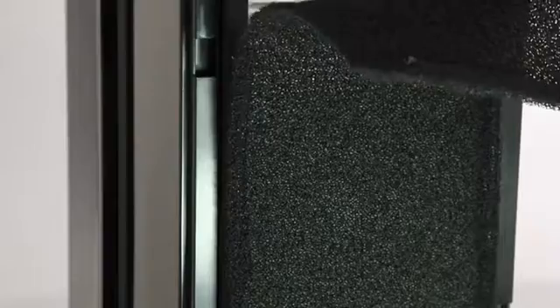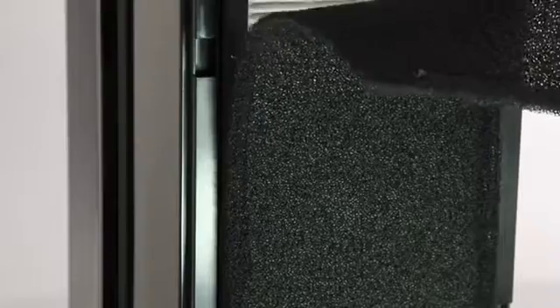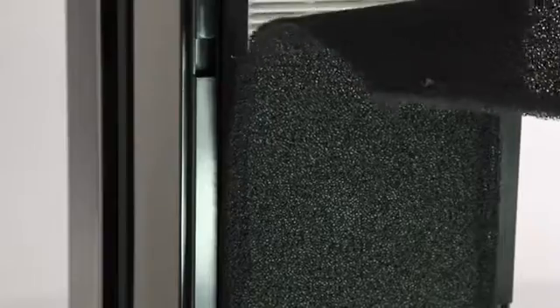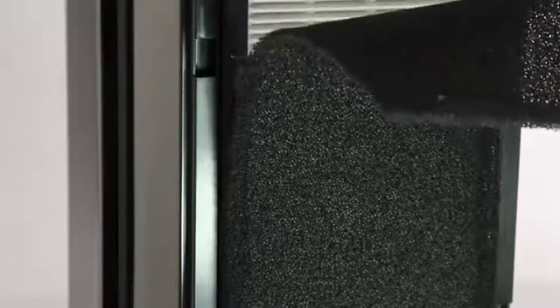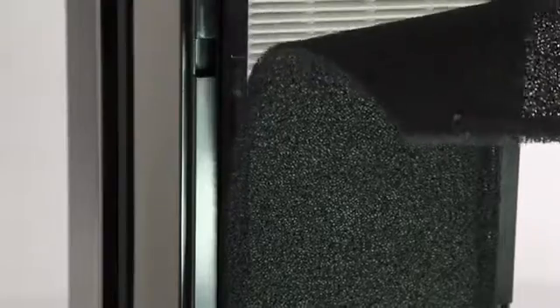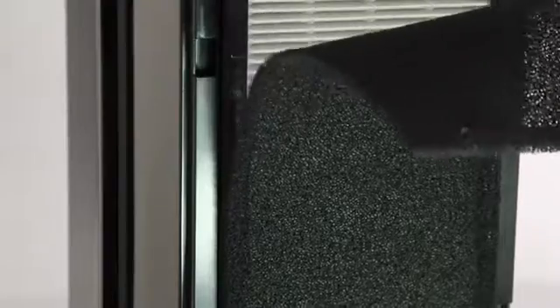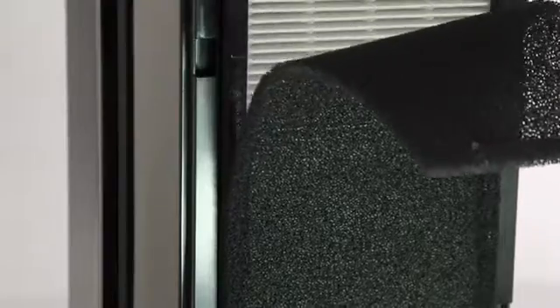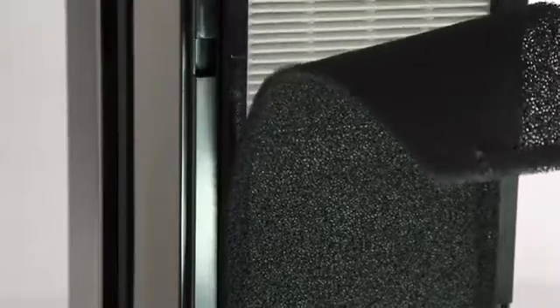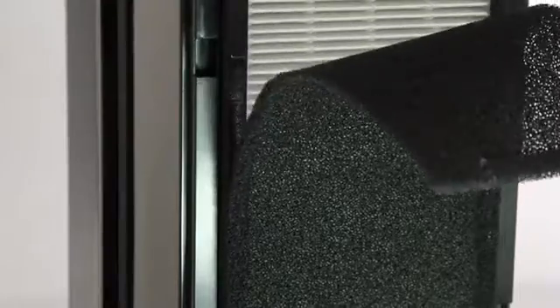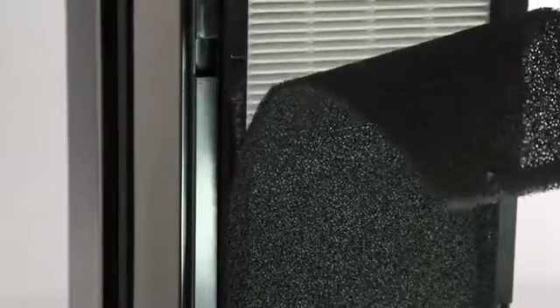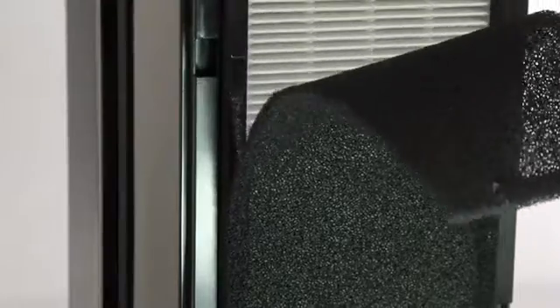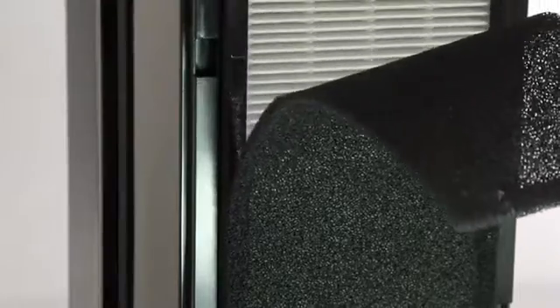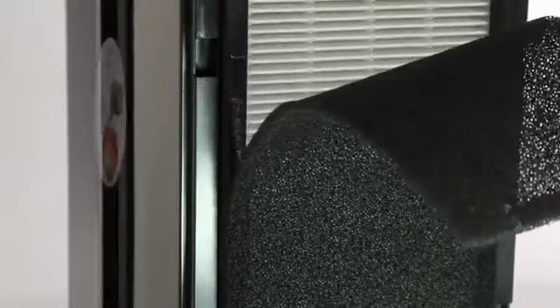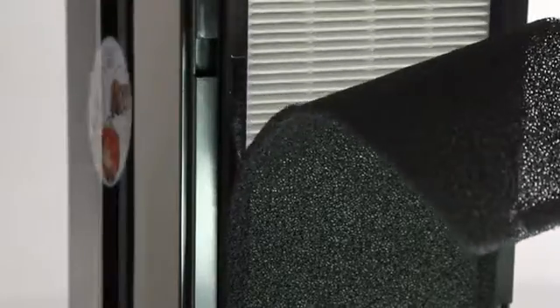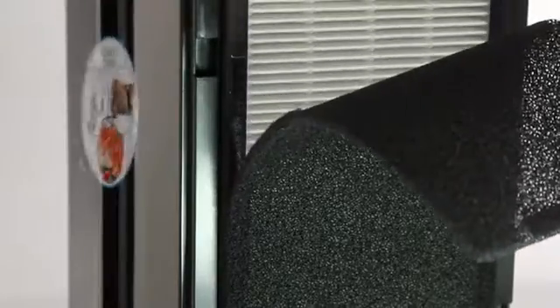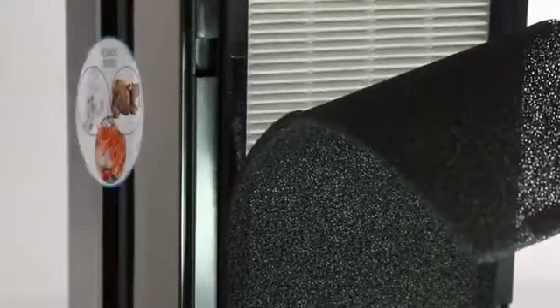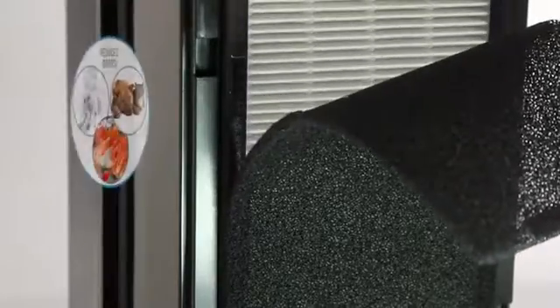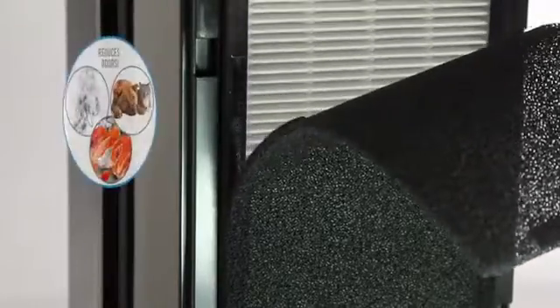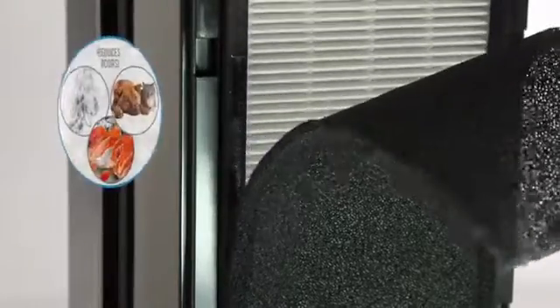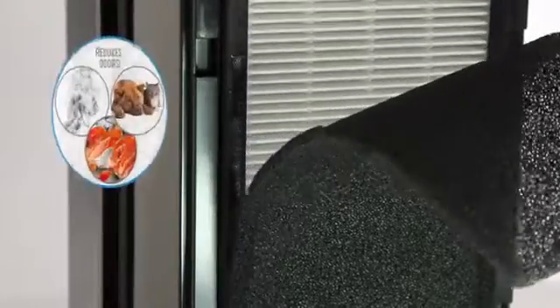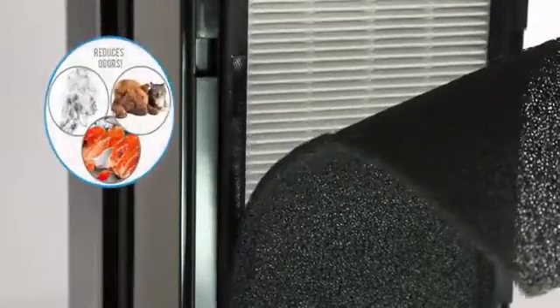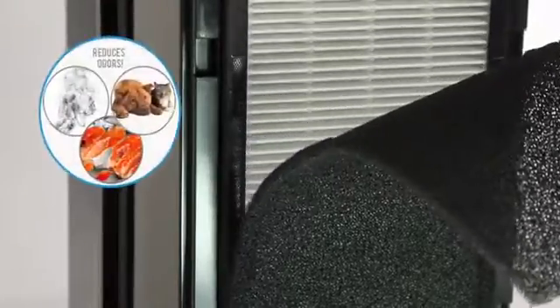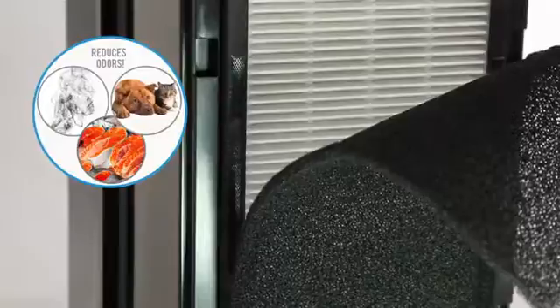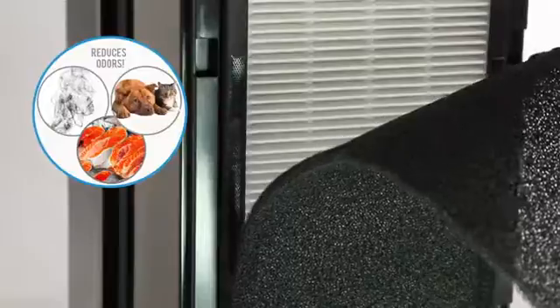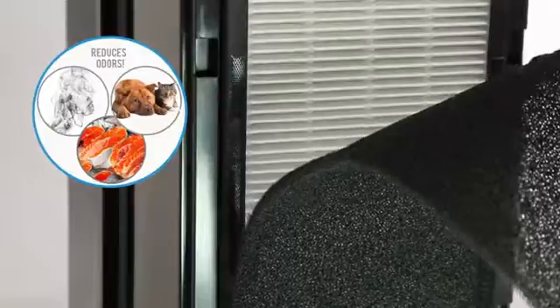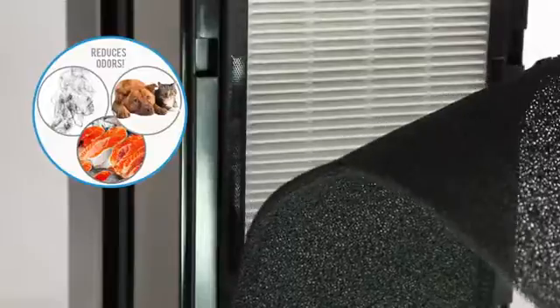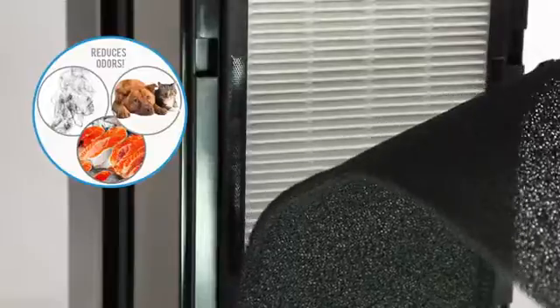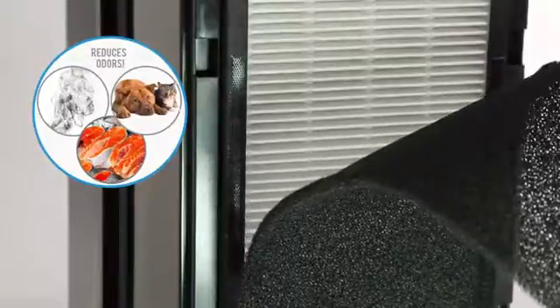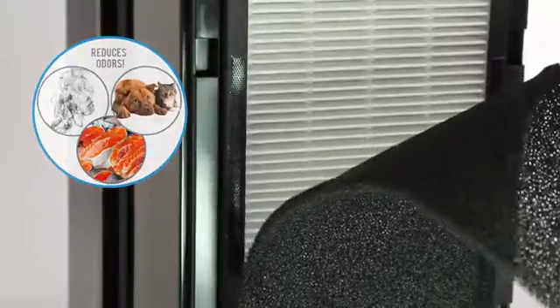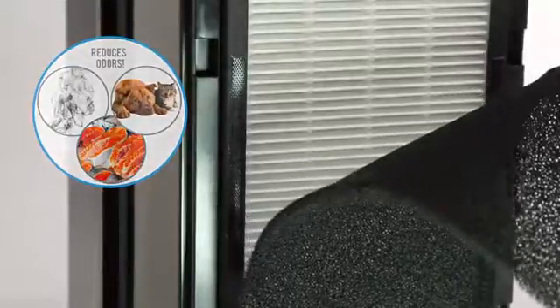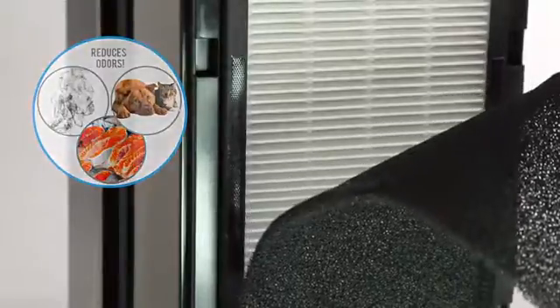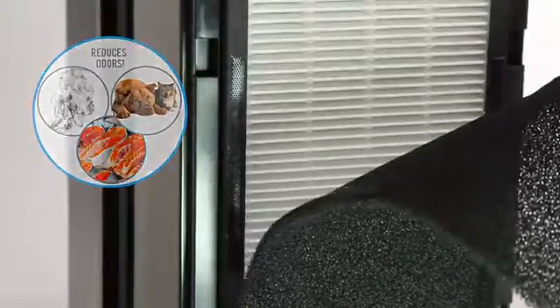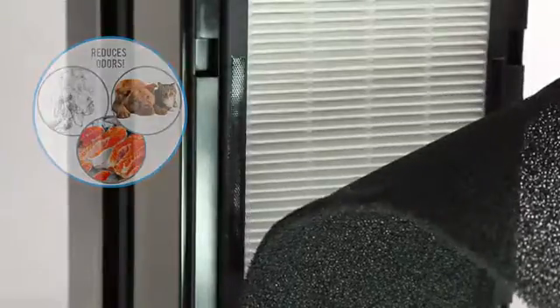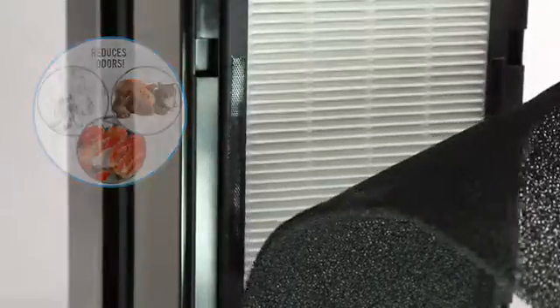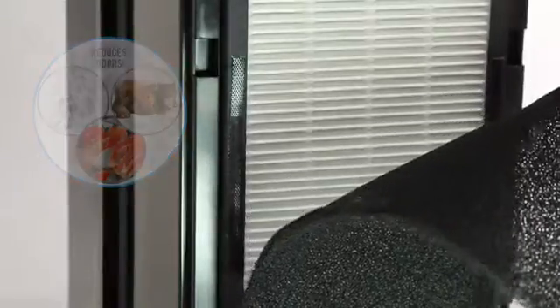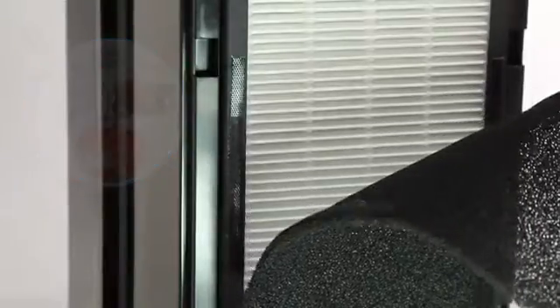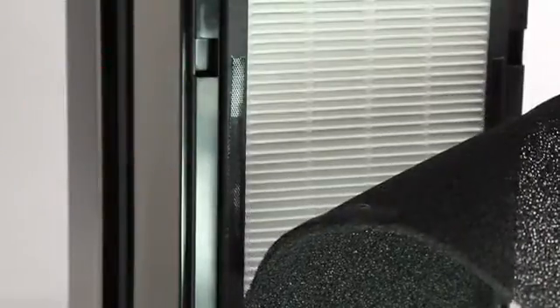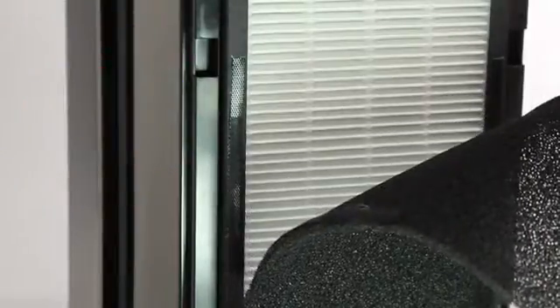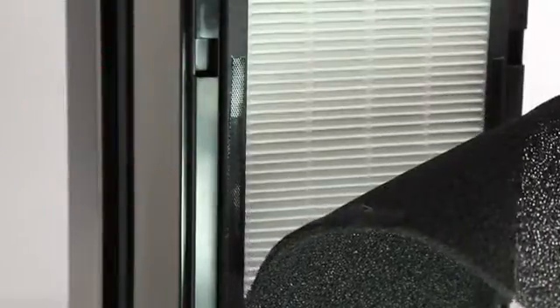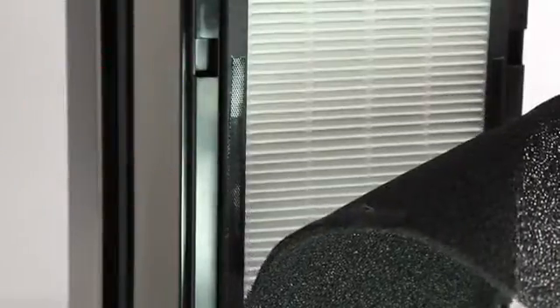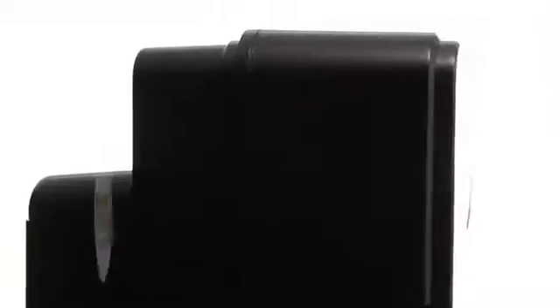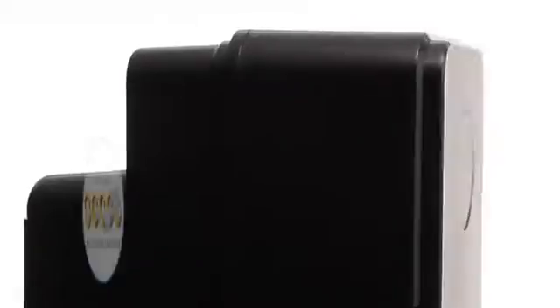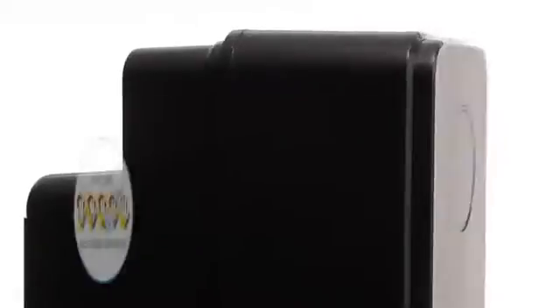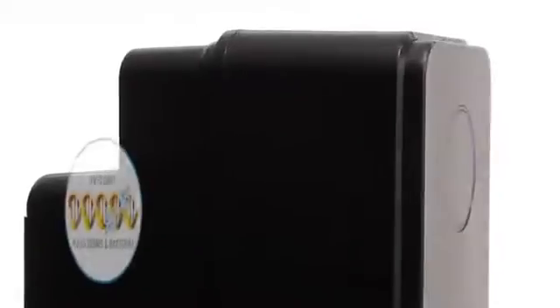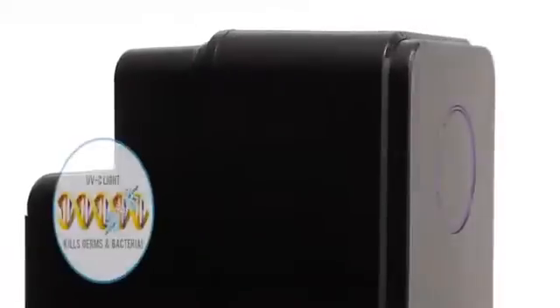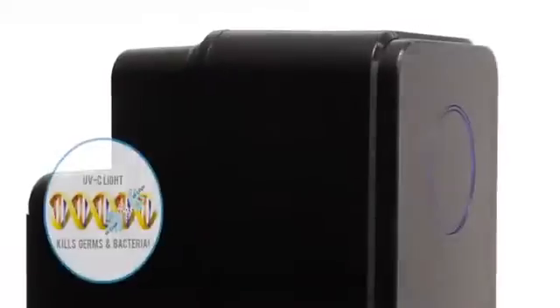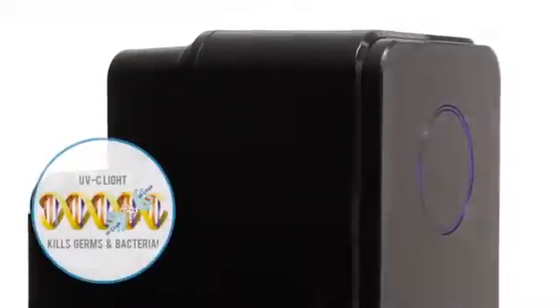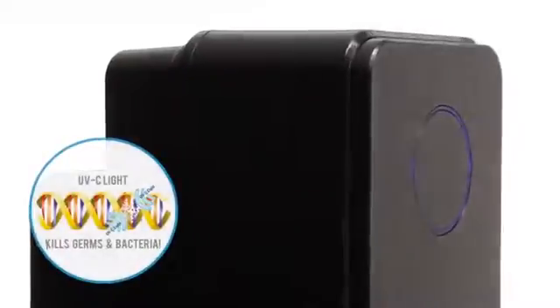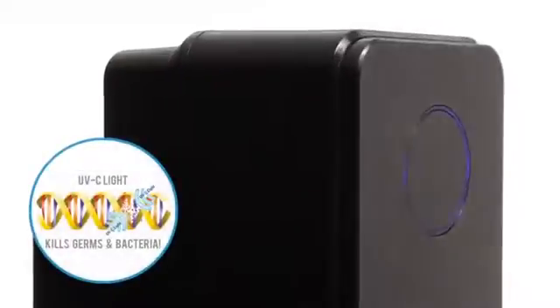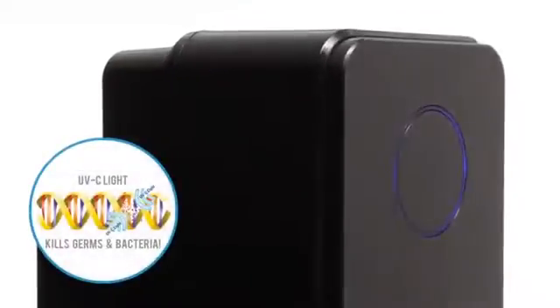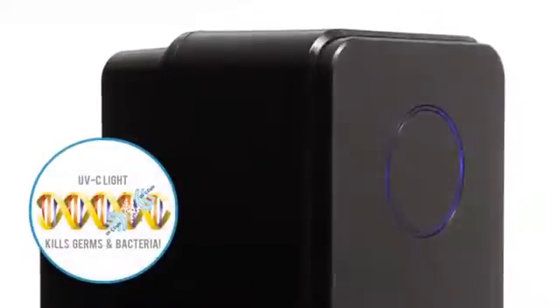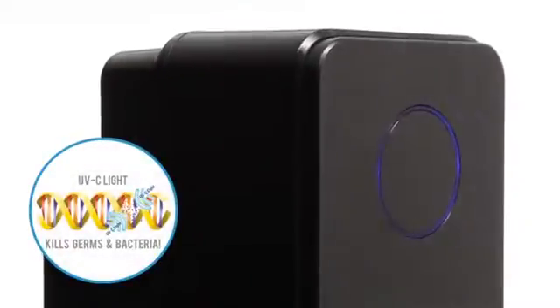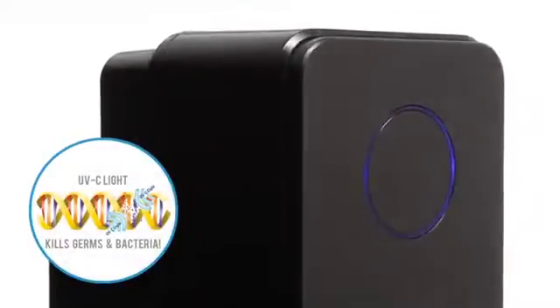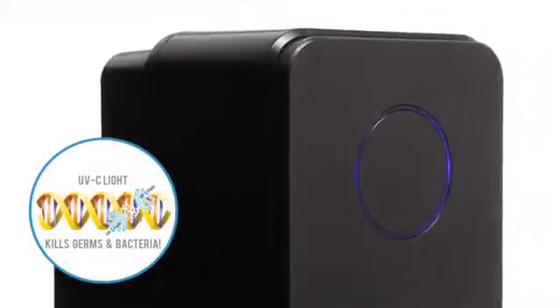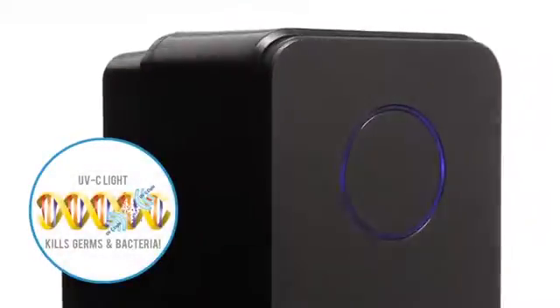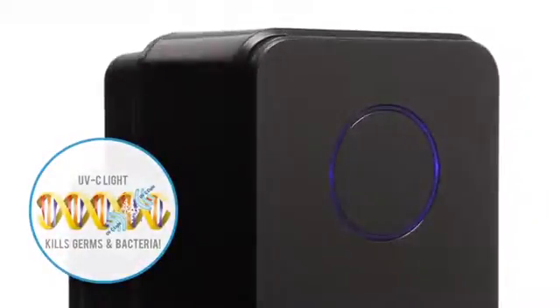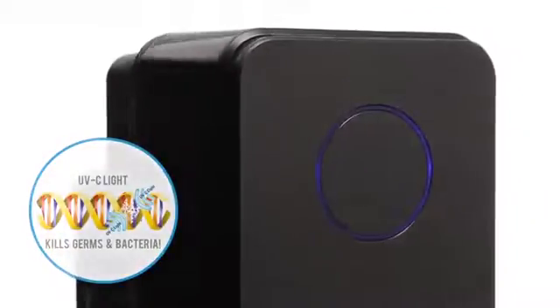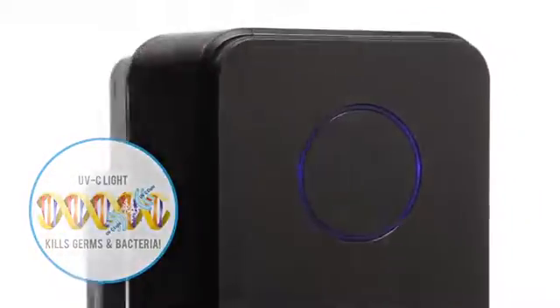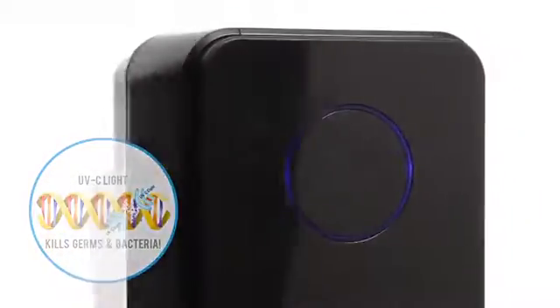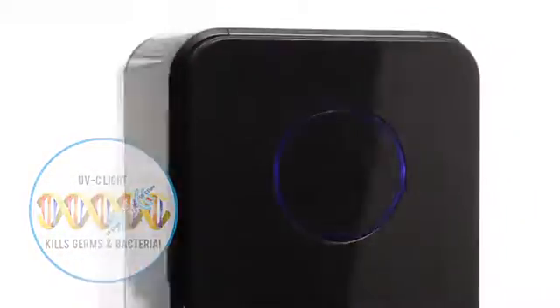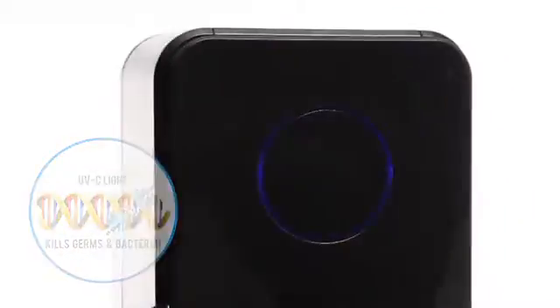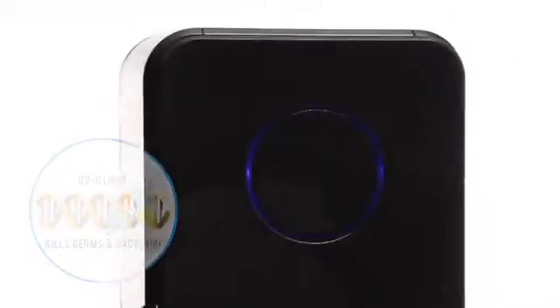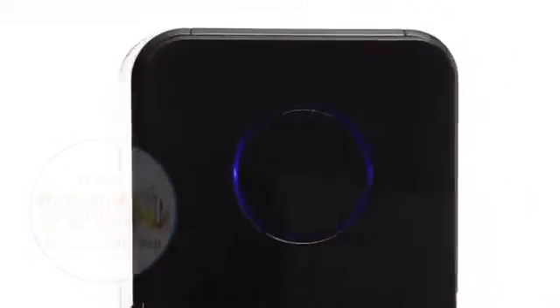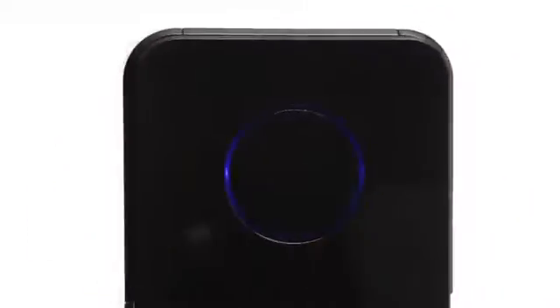A charcoal layer reduces common odors from pets, smoking, cooking, and more. And the power of UVC light kills germs and bacteria.